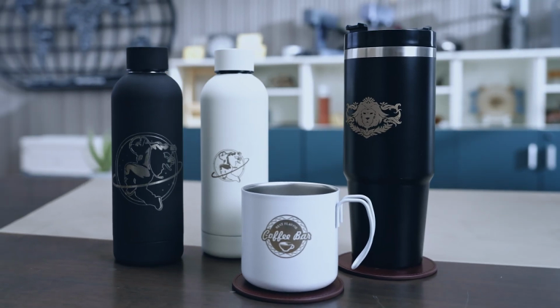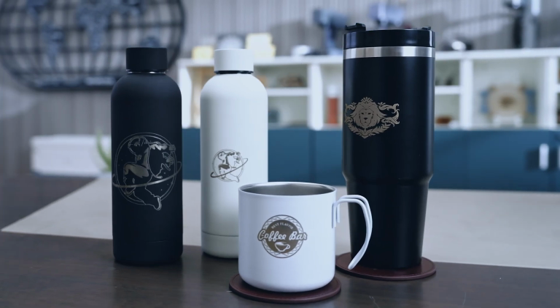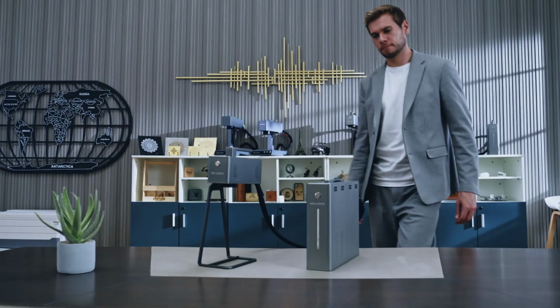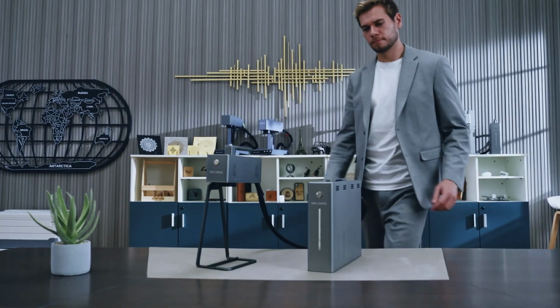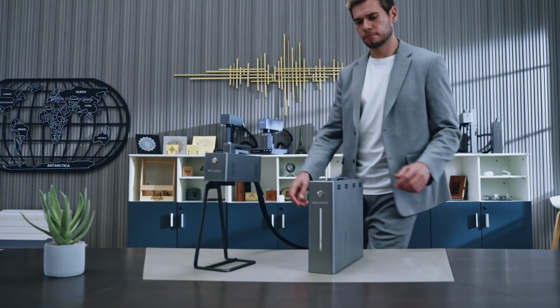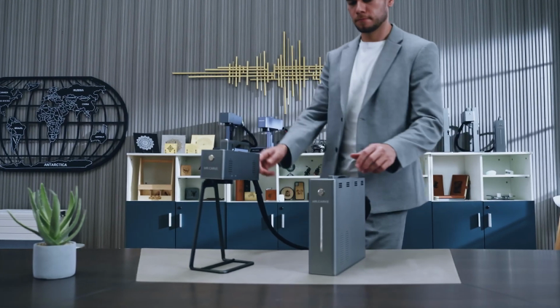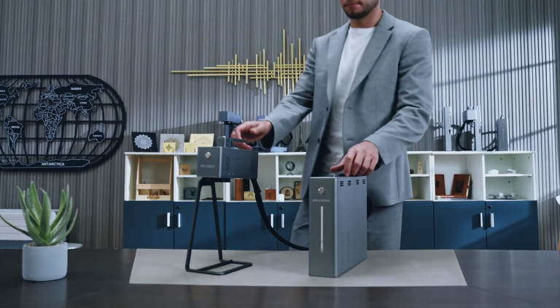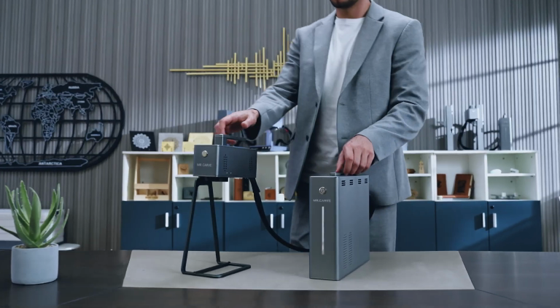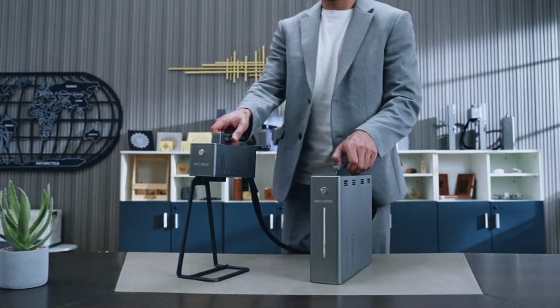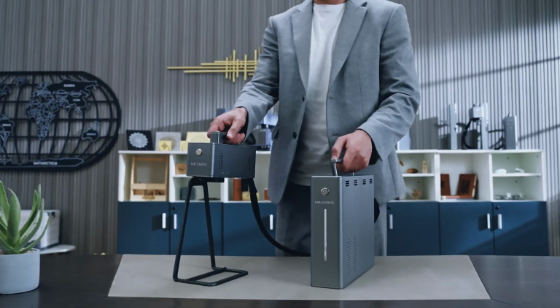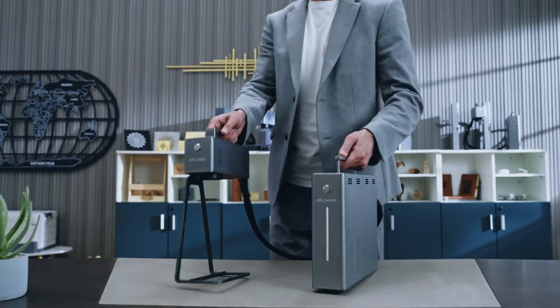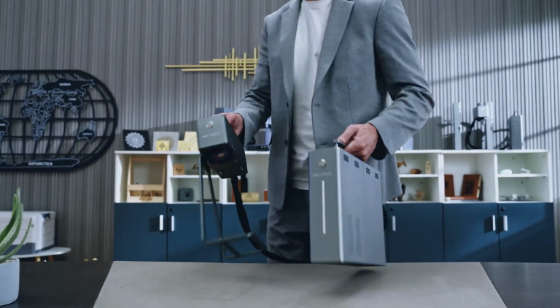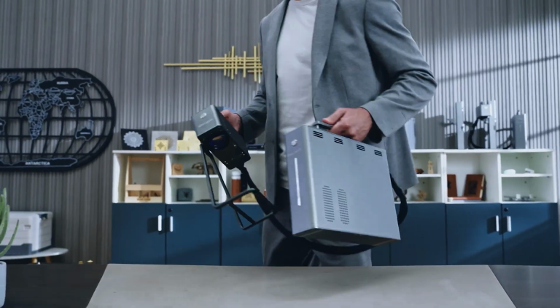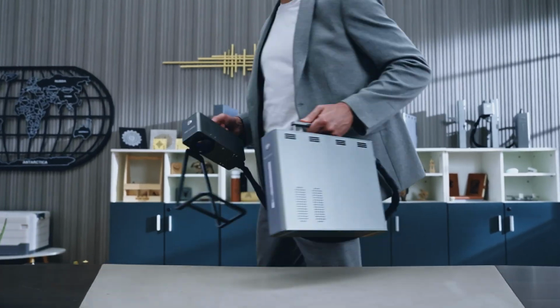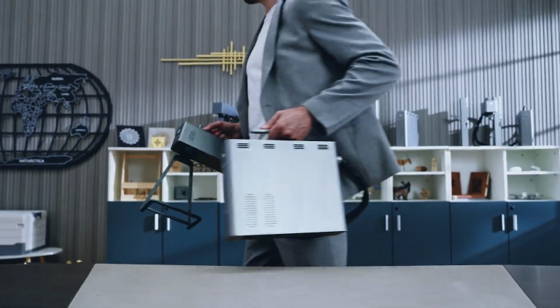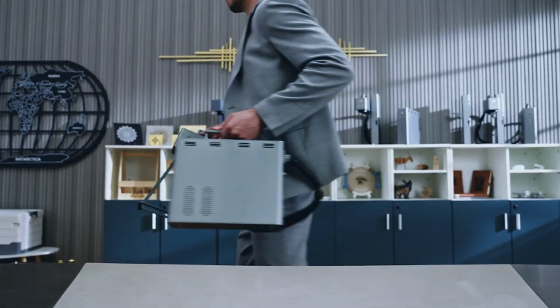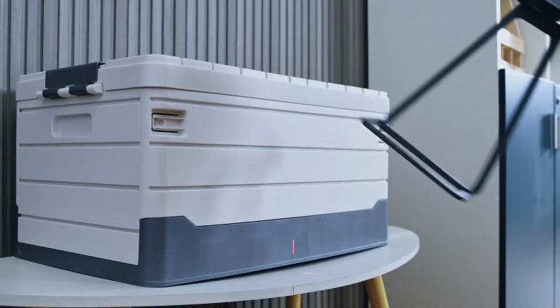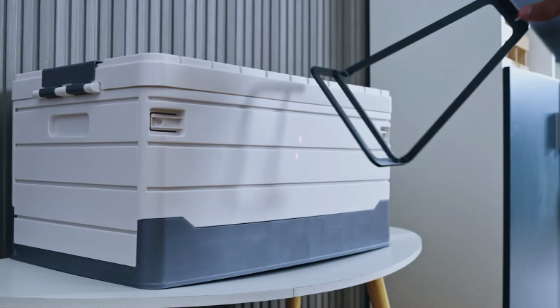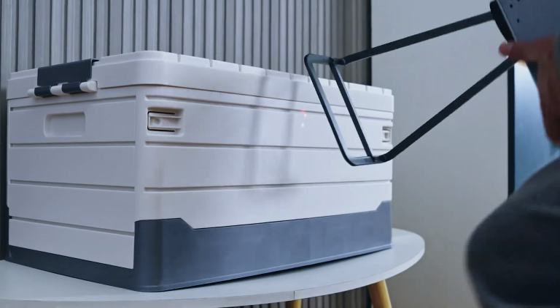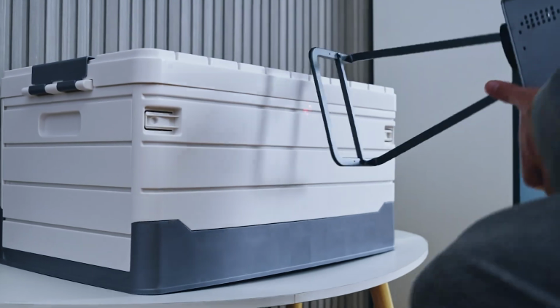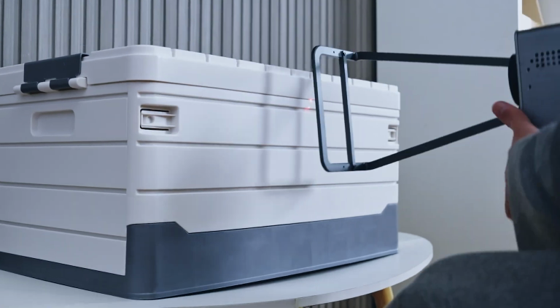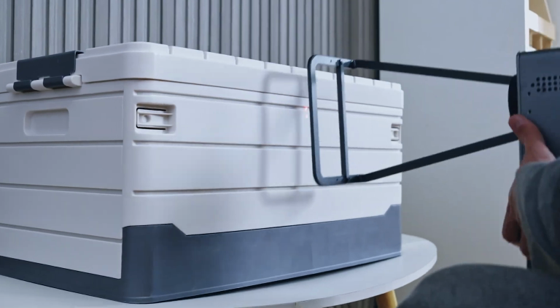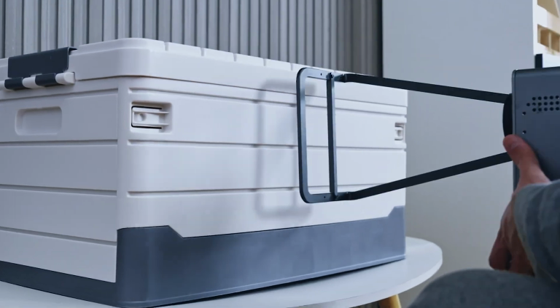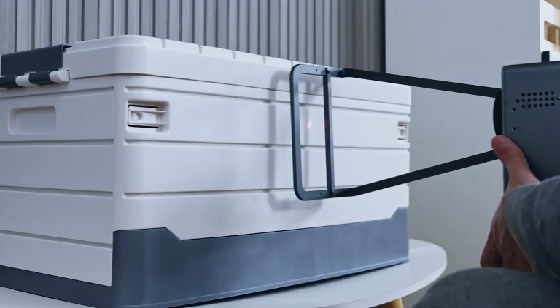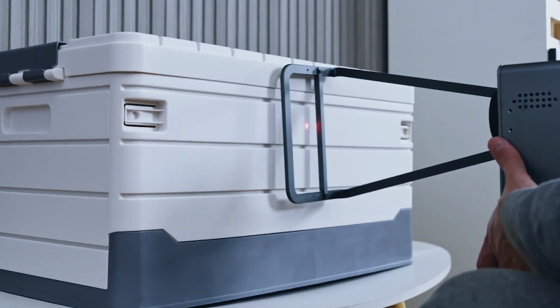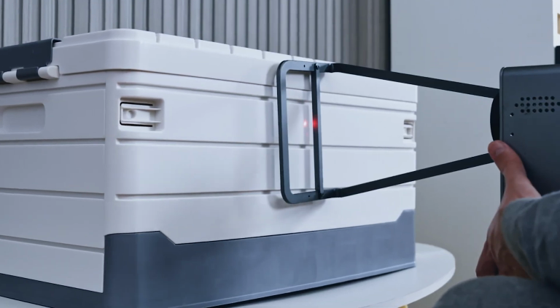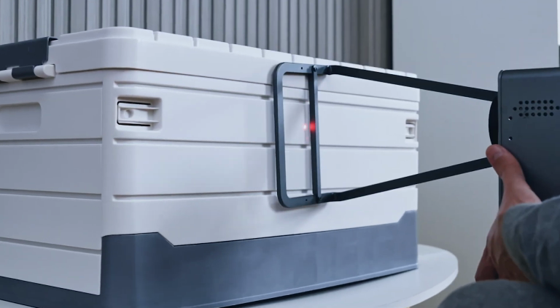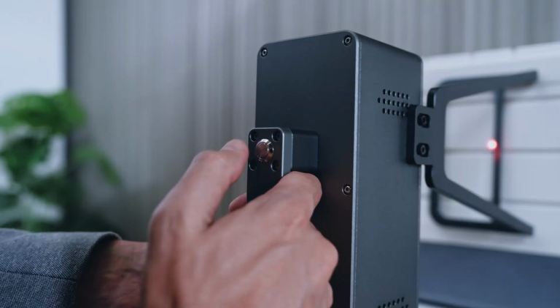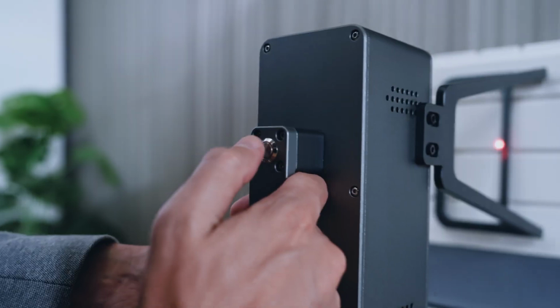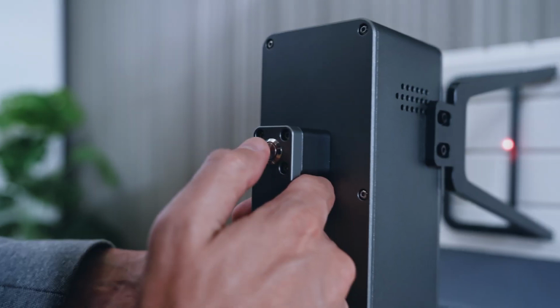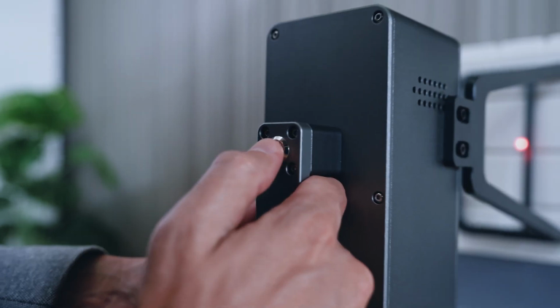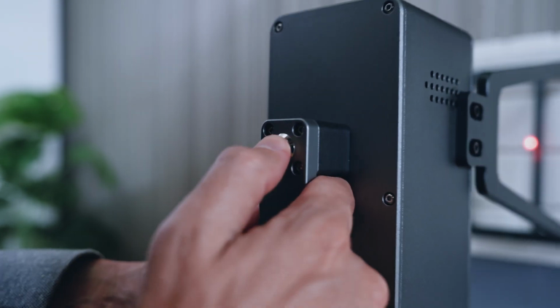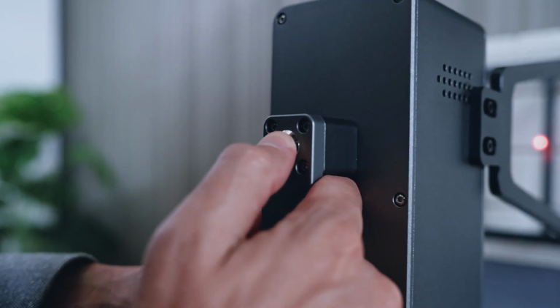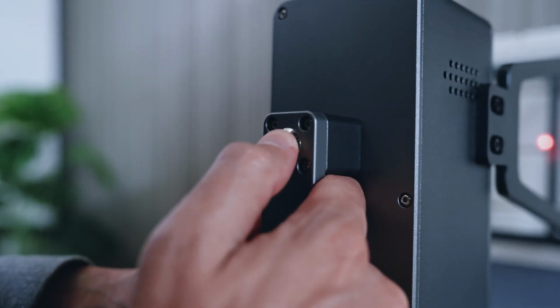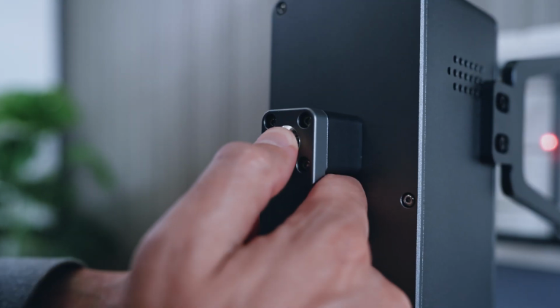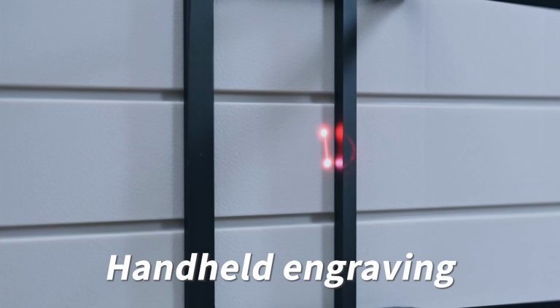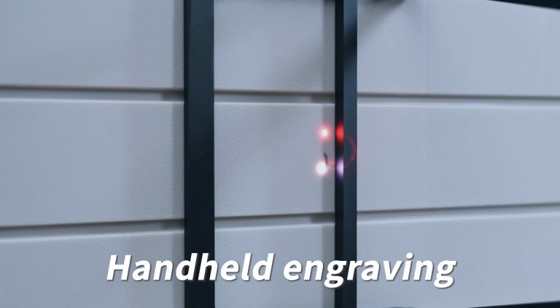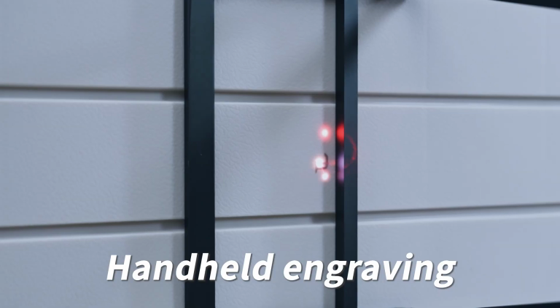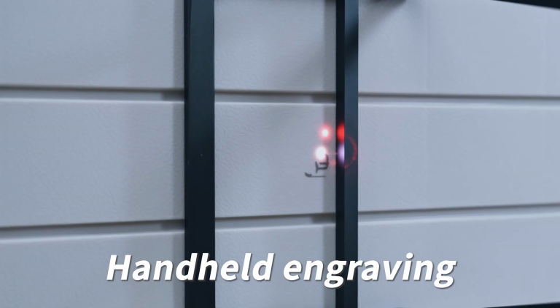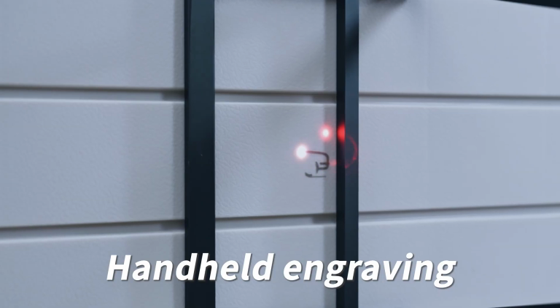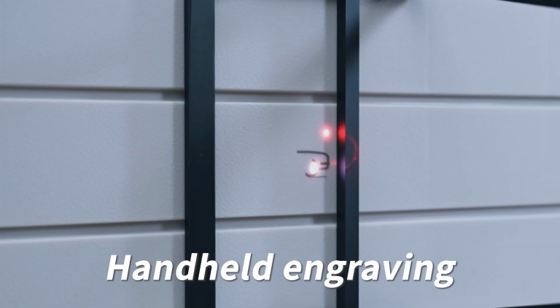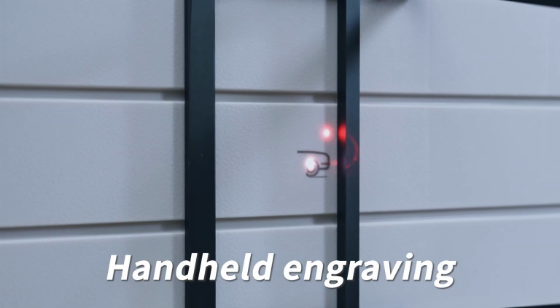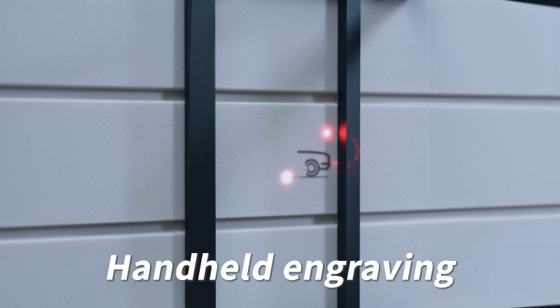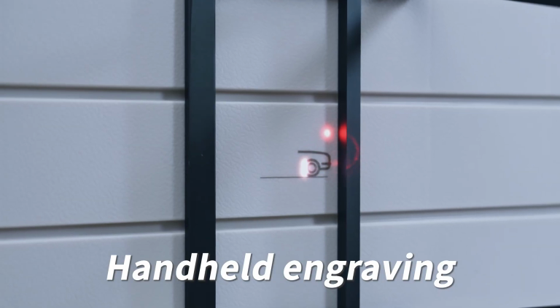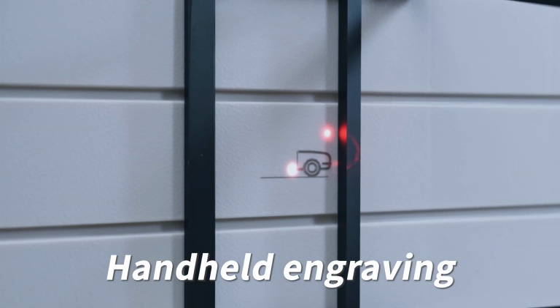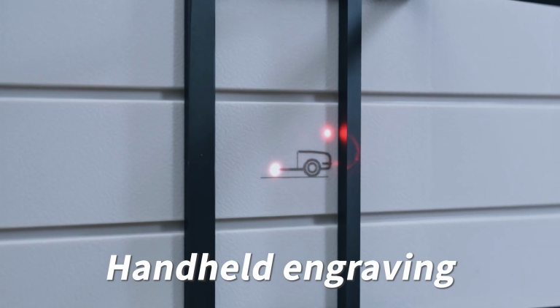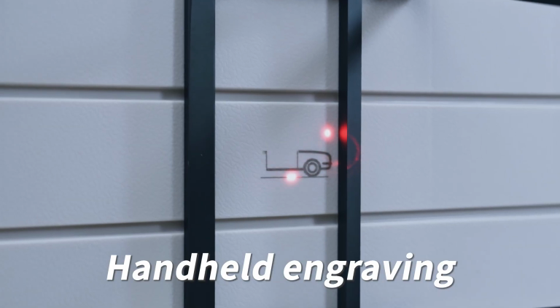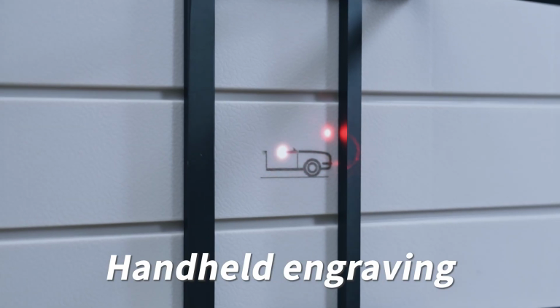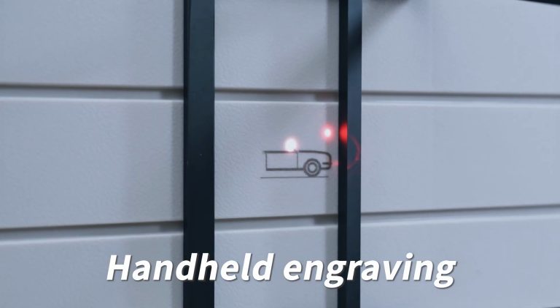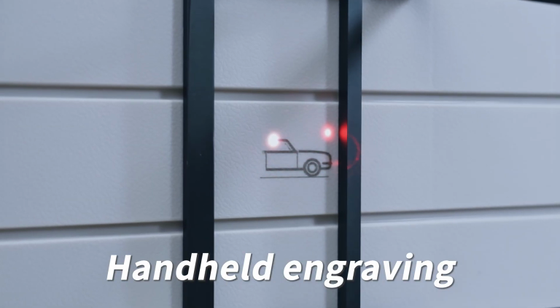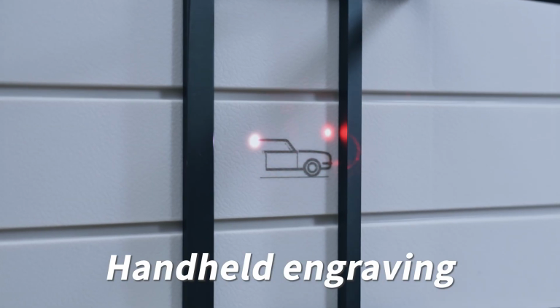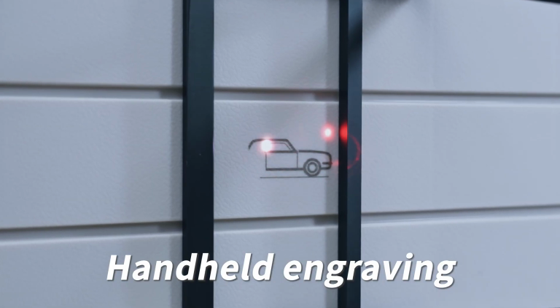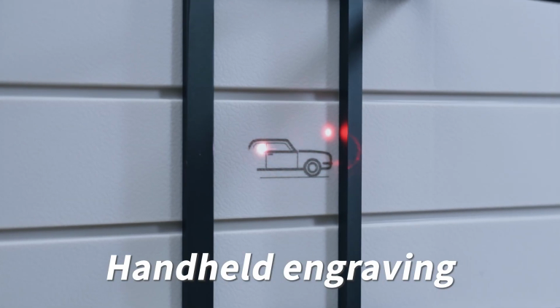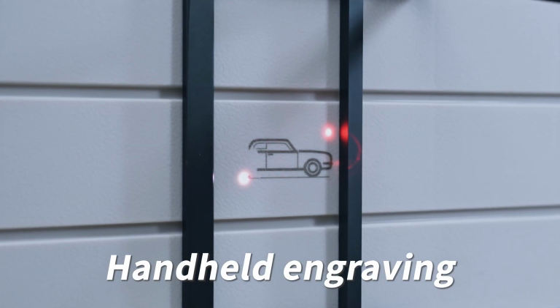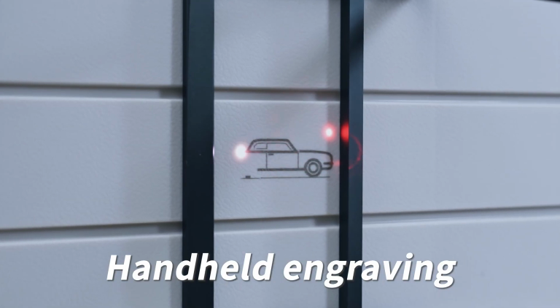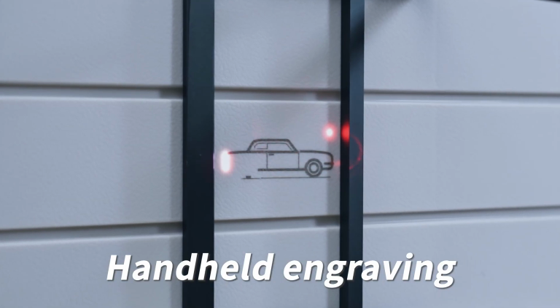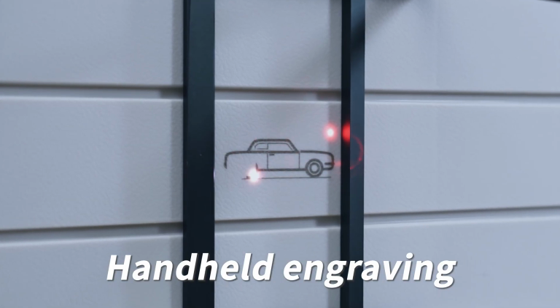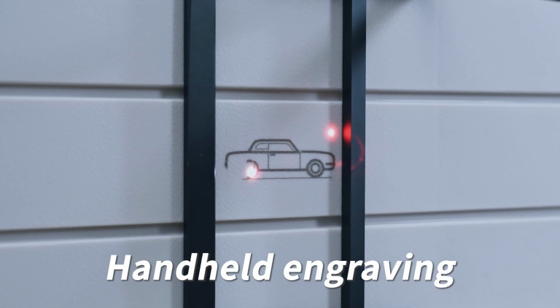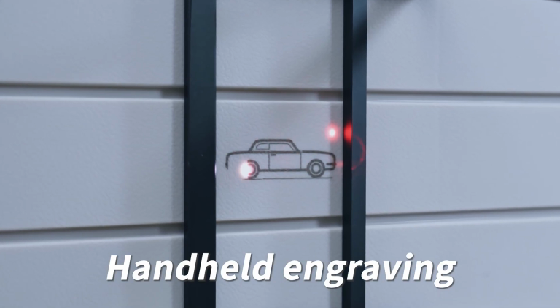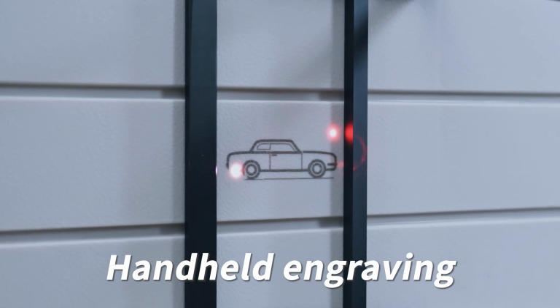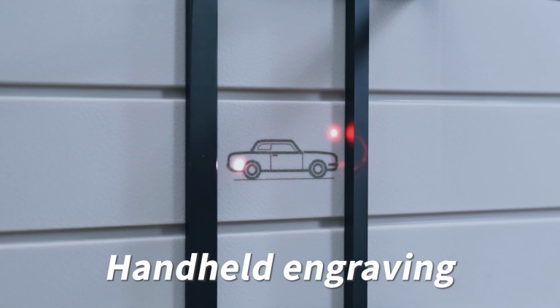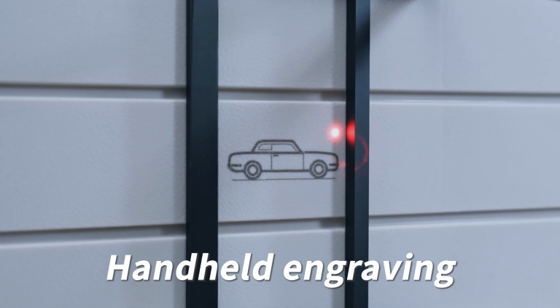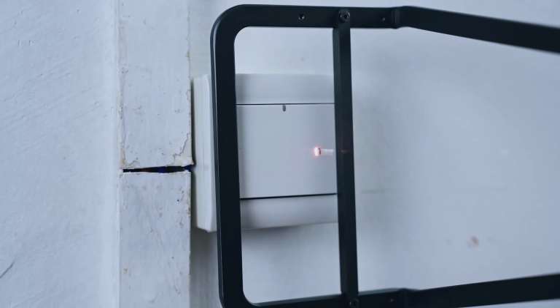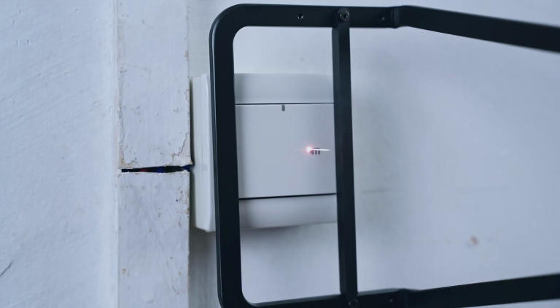We also added hand engraving to the CS2, so you can pick up the engraver and engrave any flat surface.